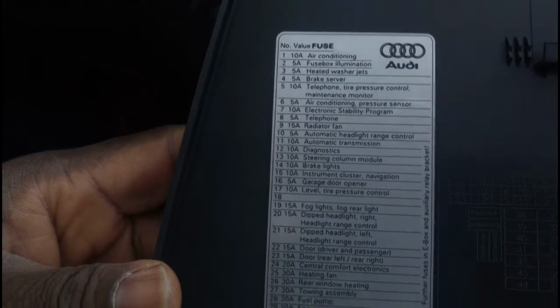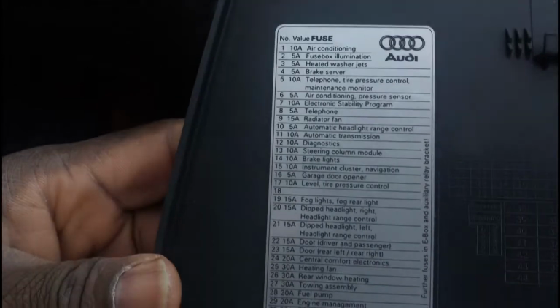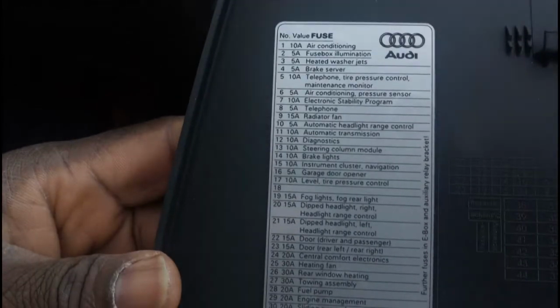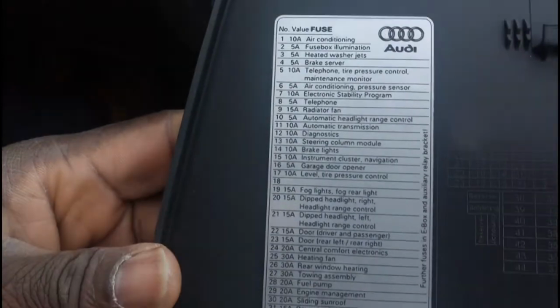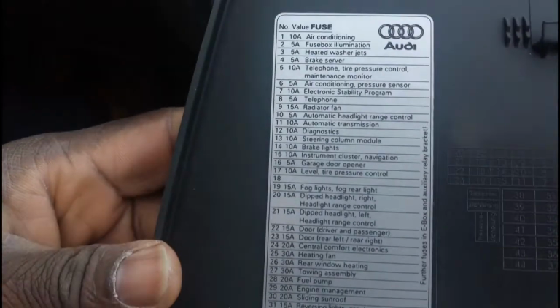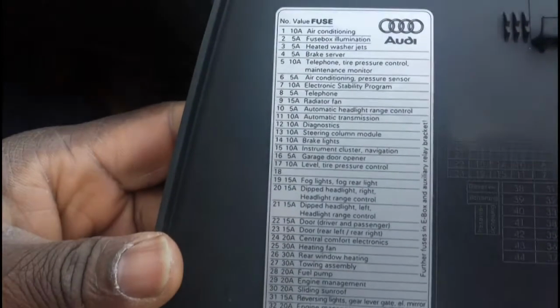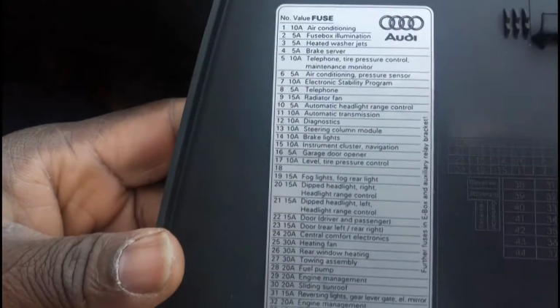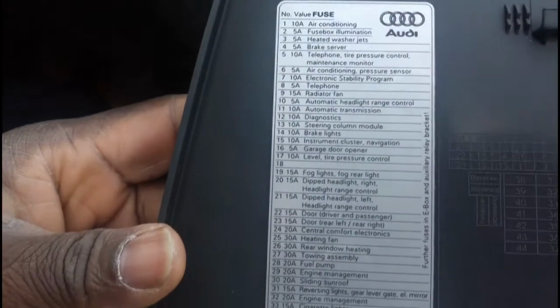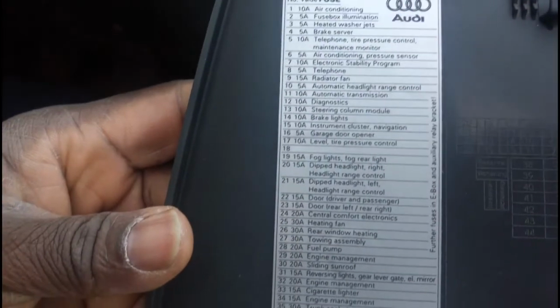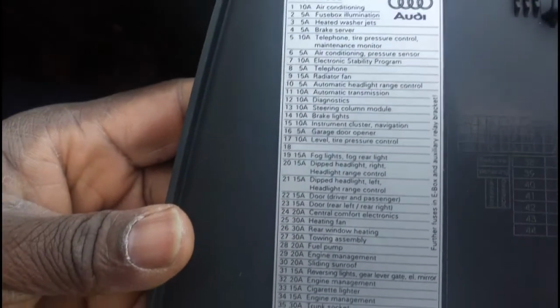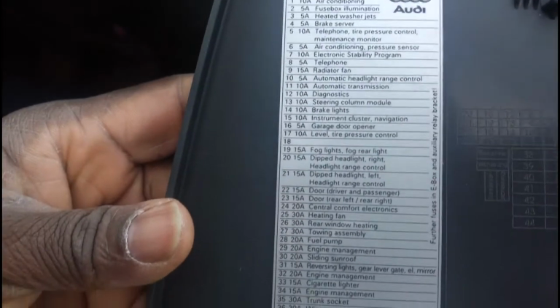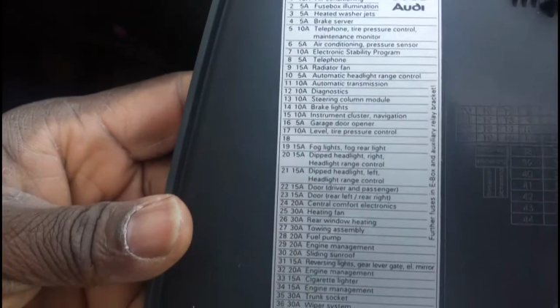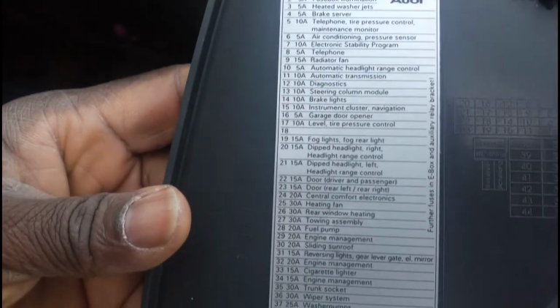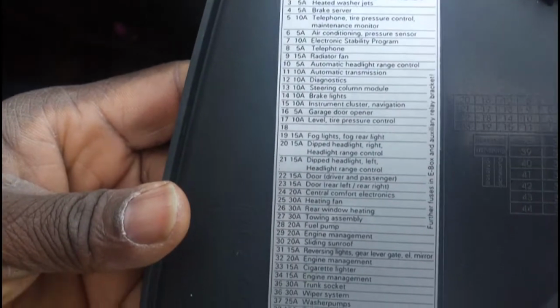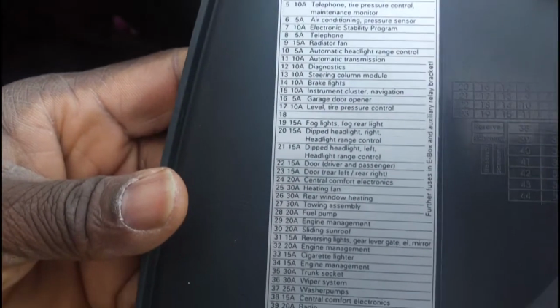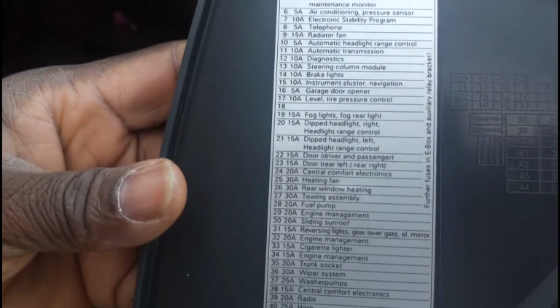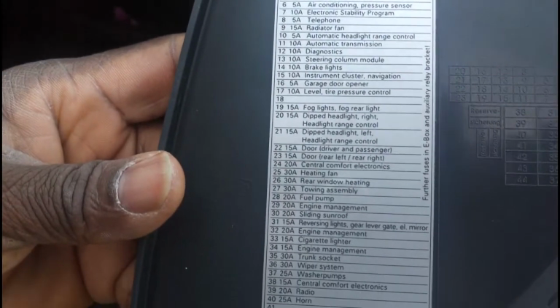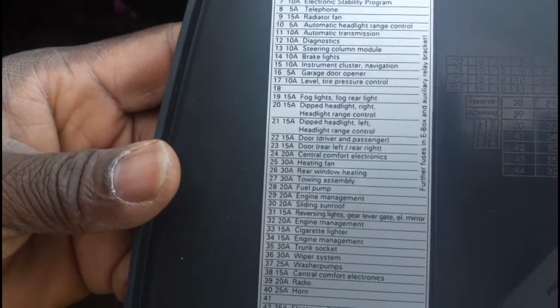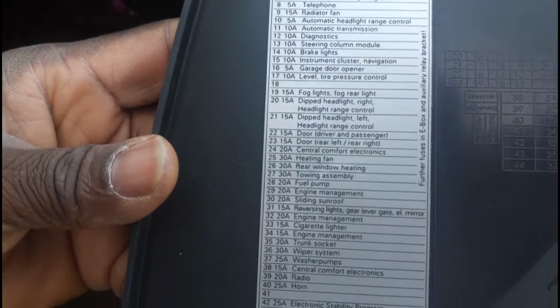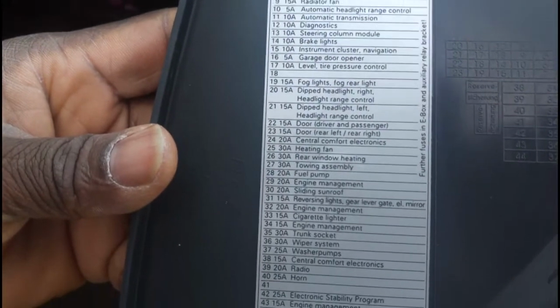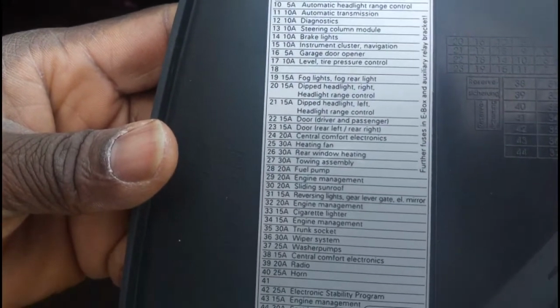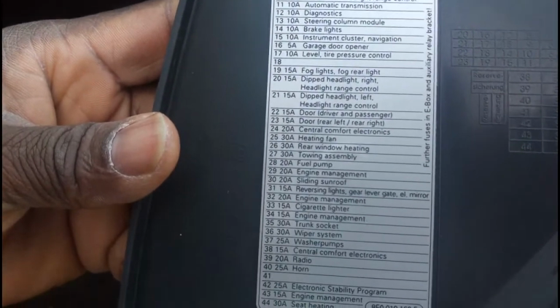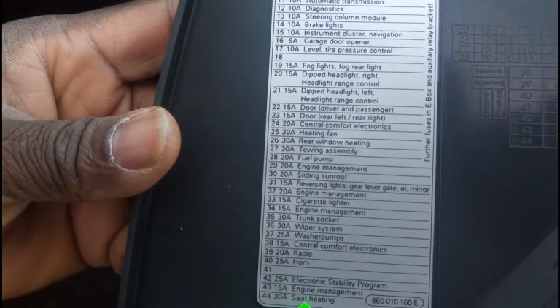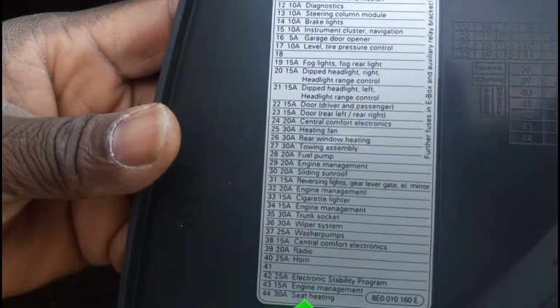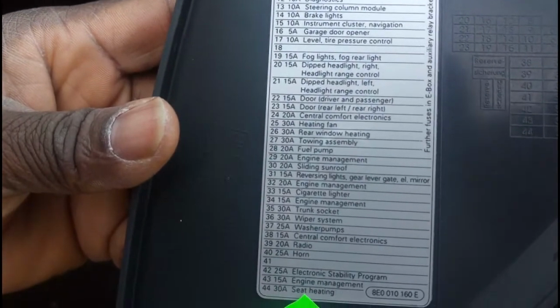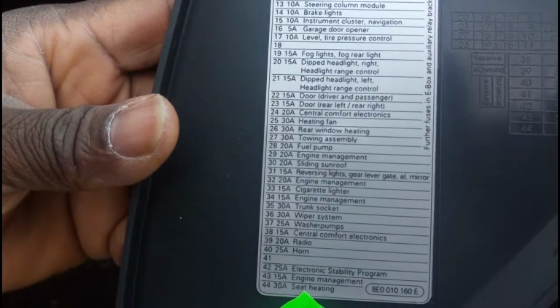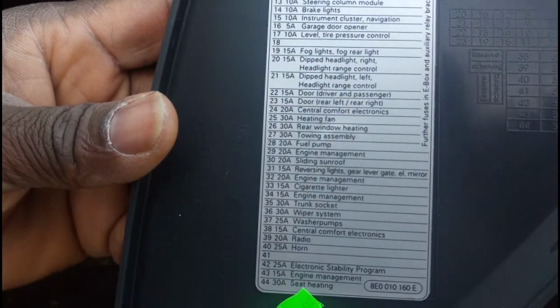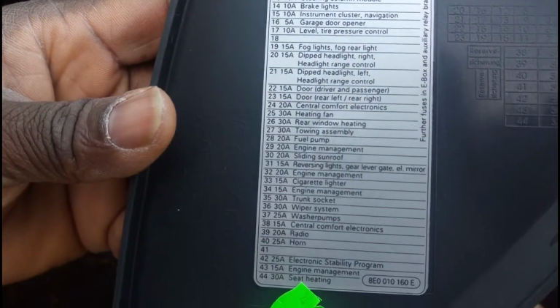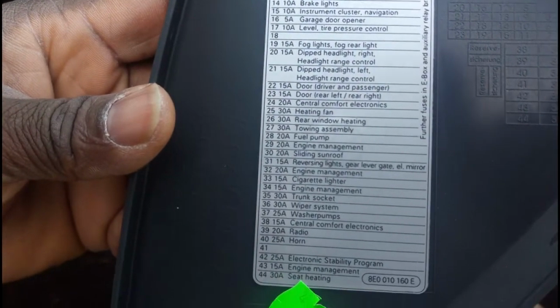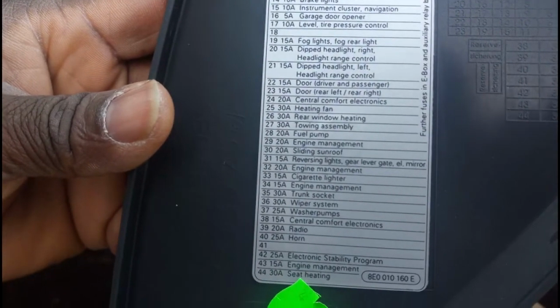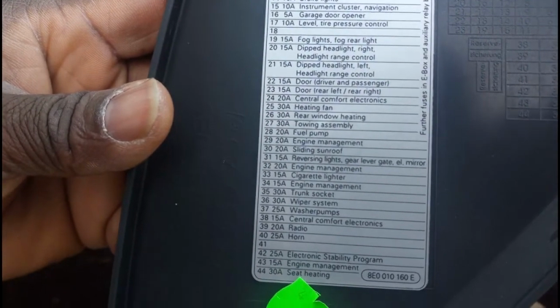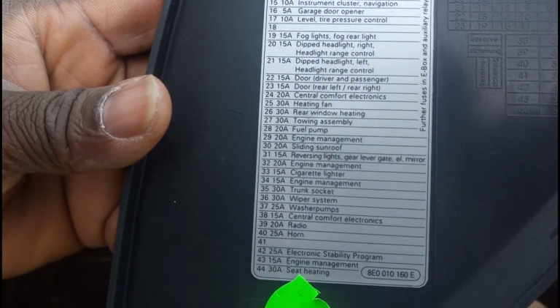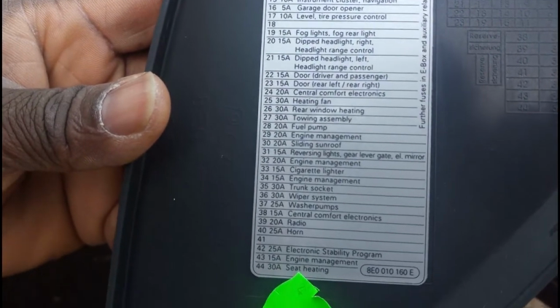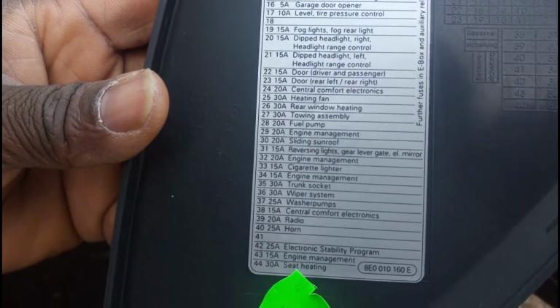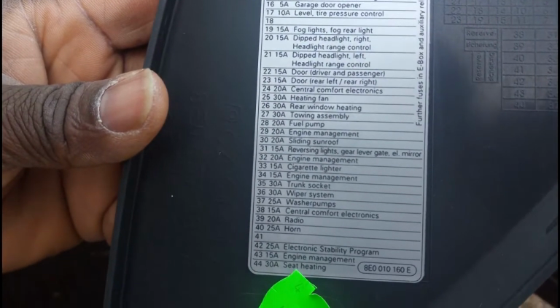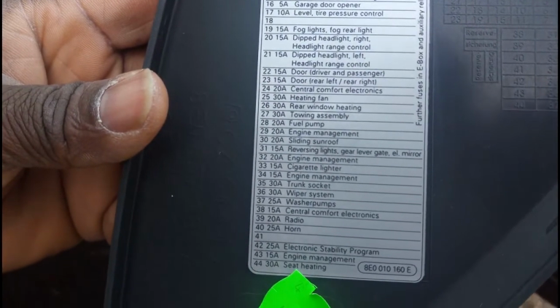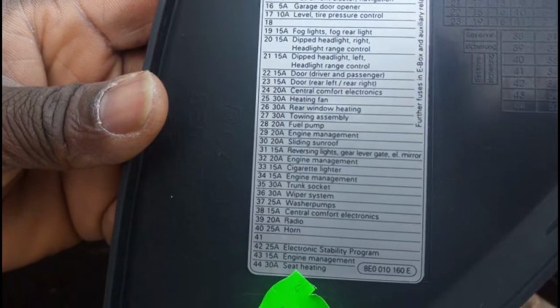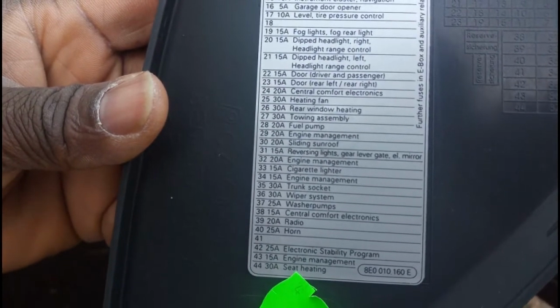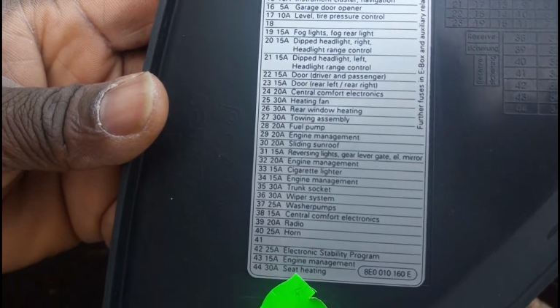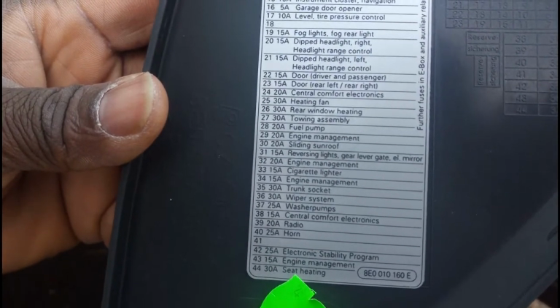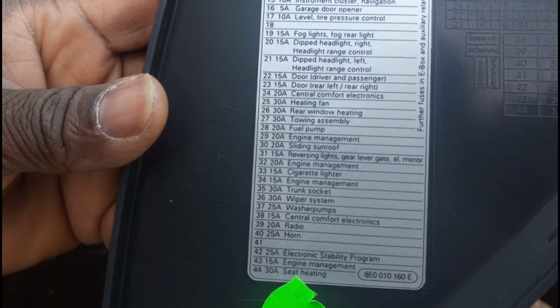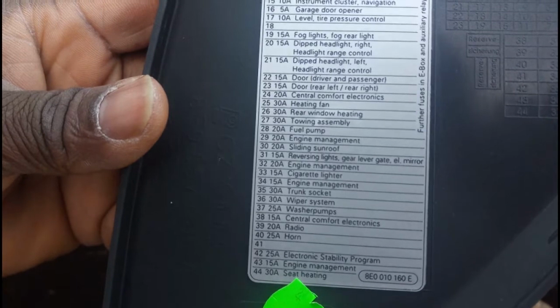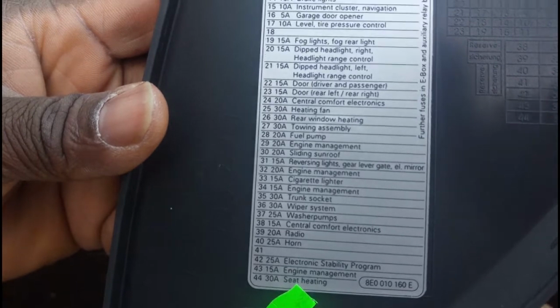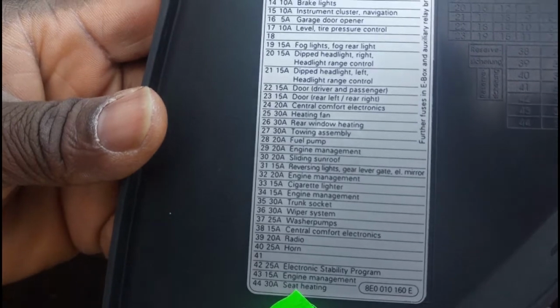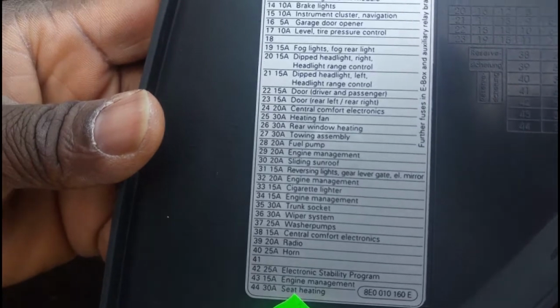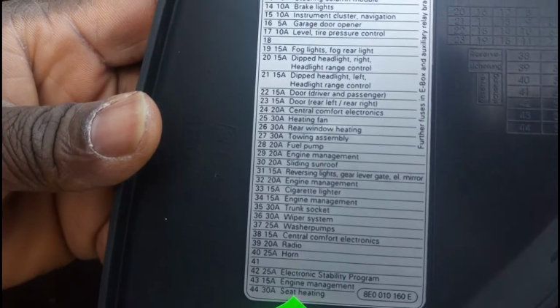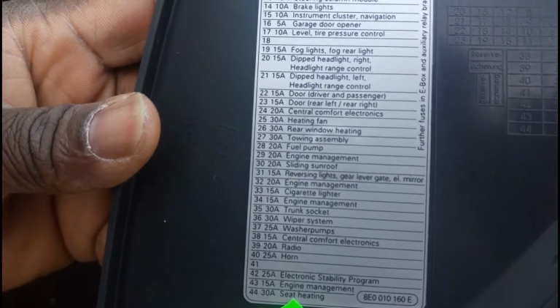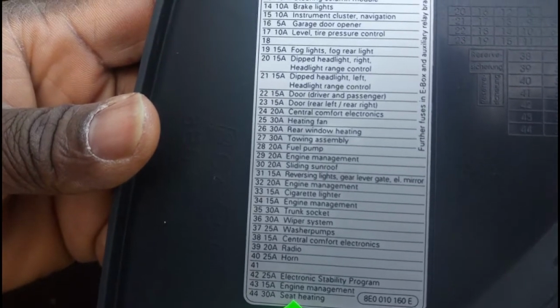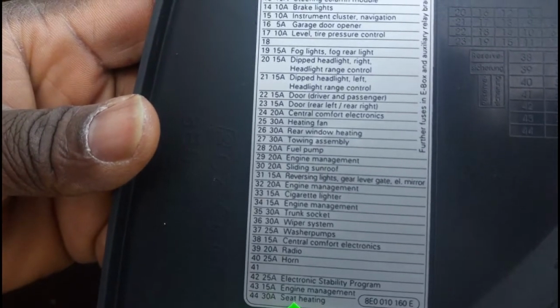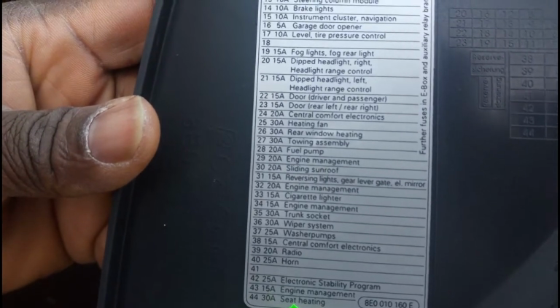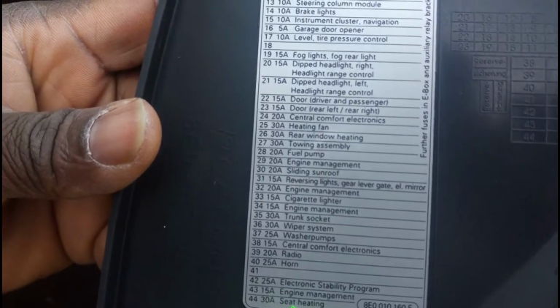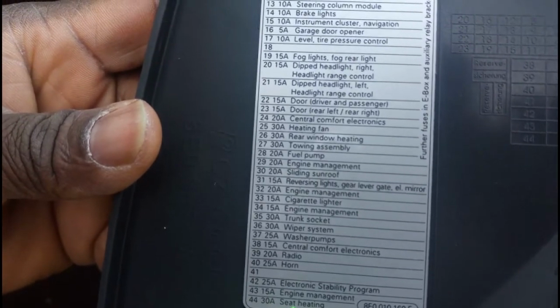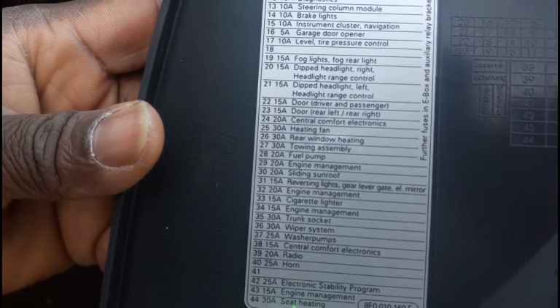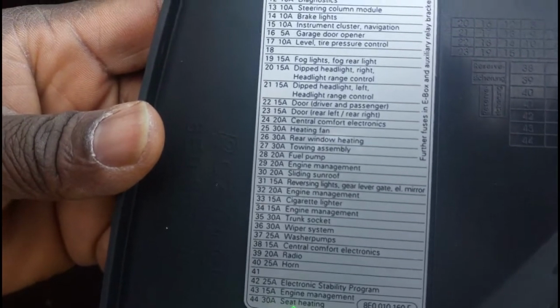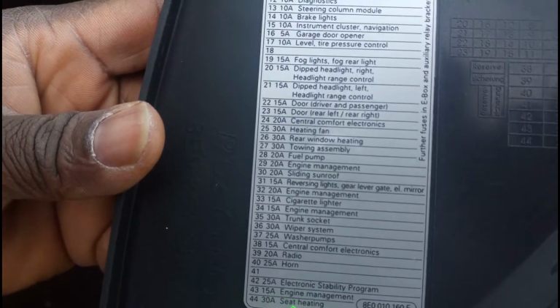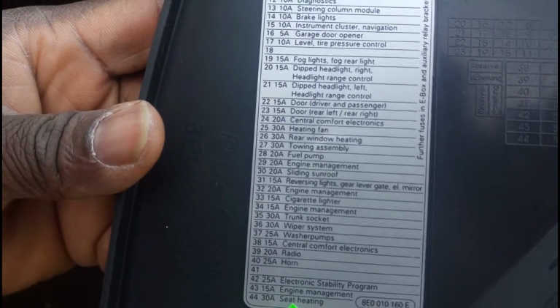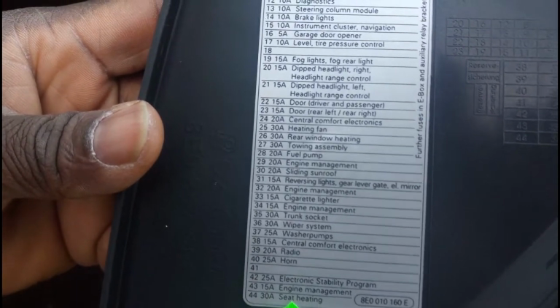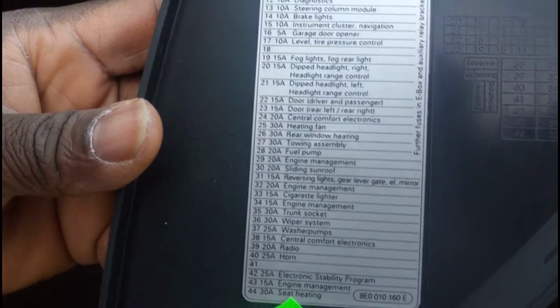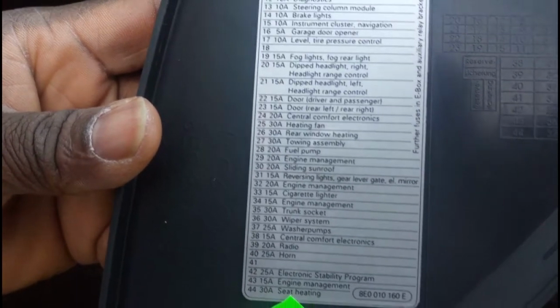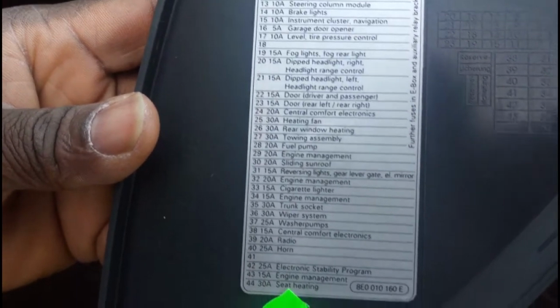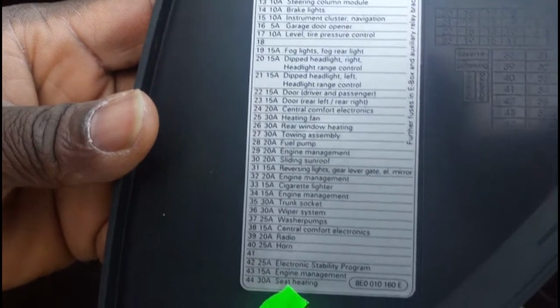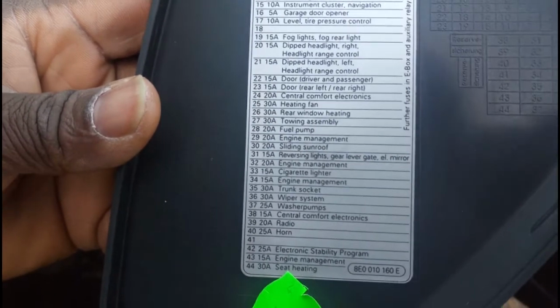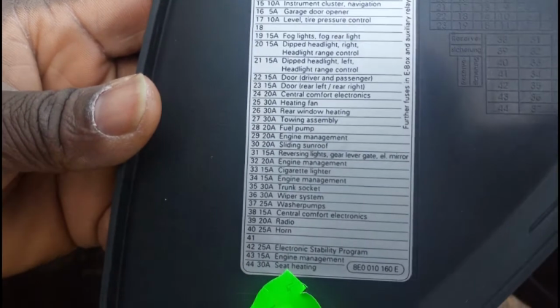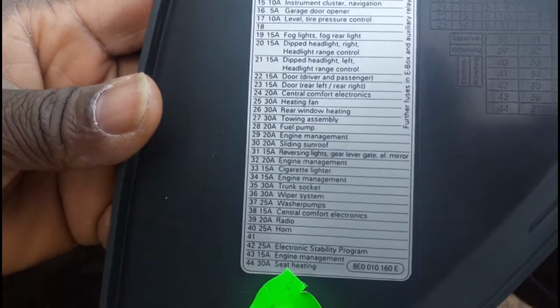So that's going to help you to pinch the fuse that you're looking for — number 33.